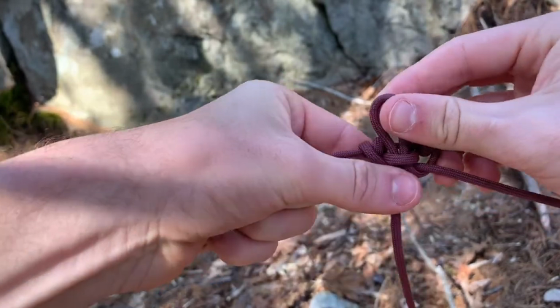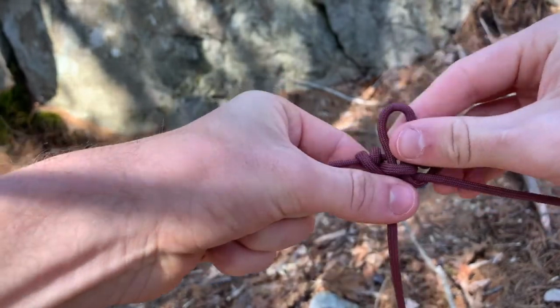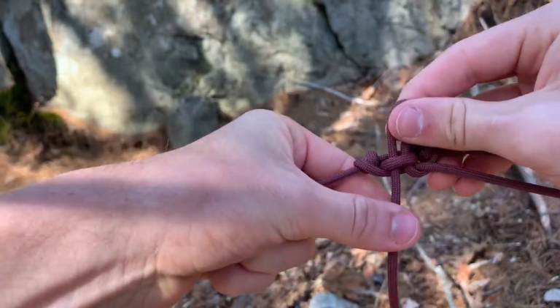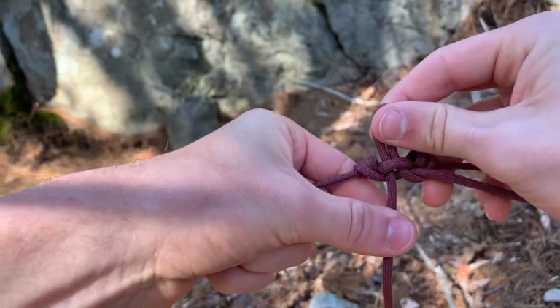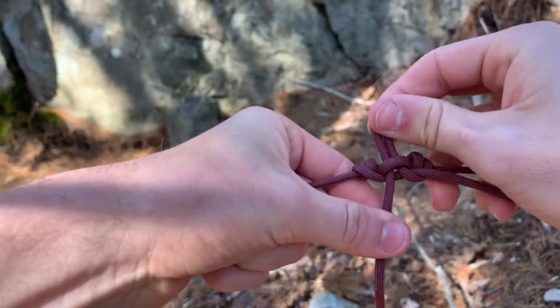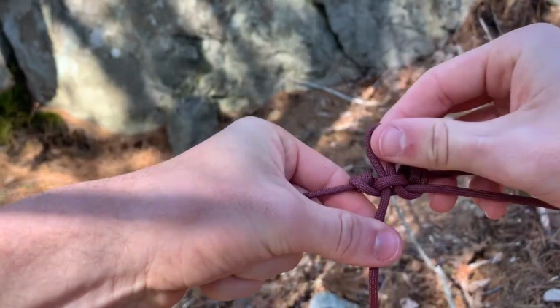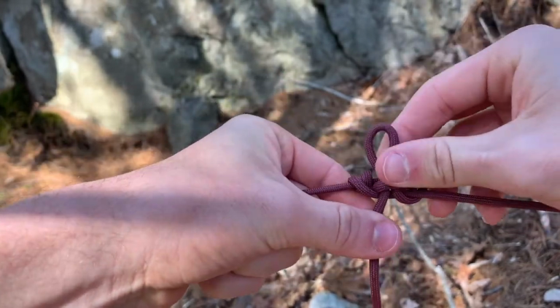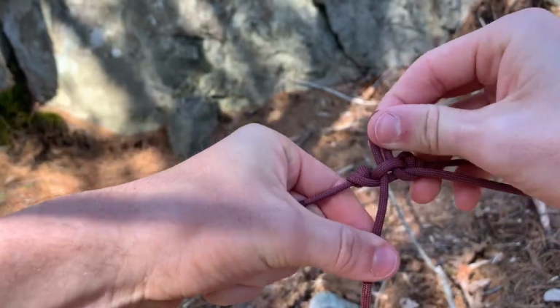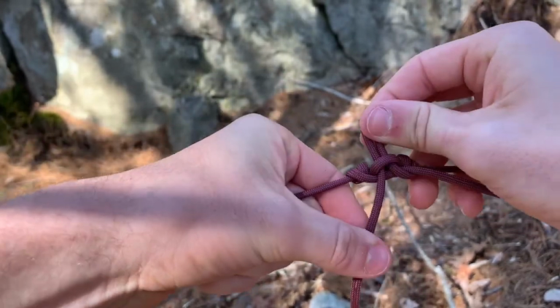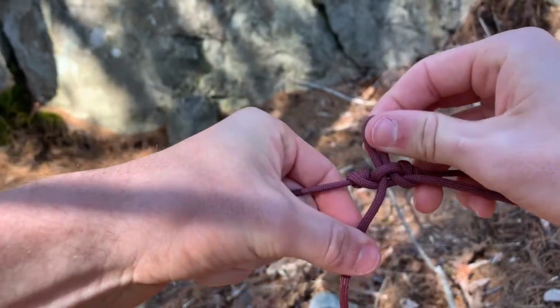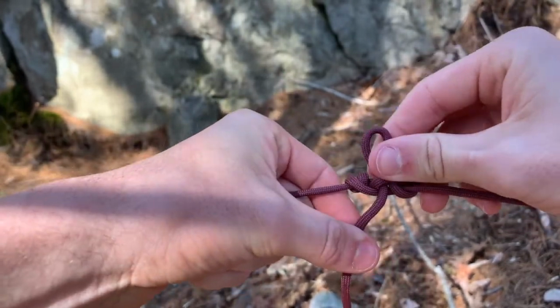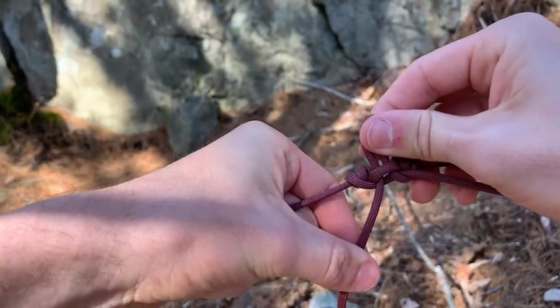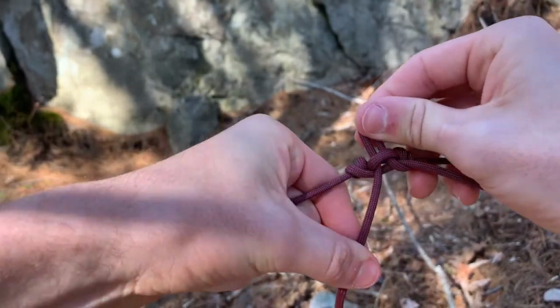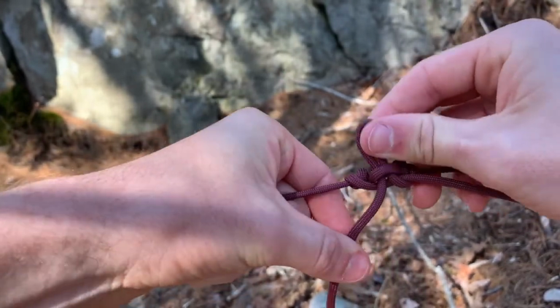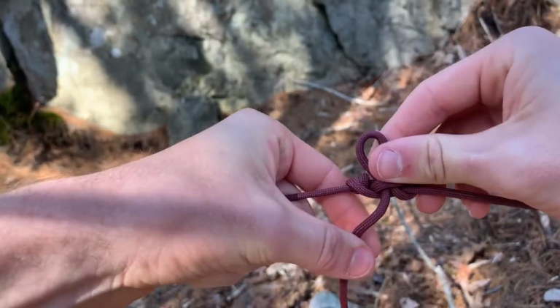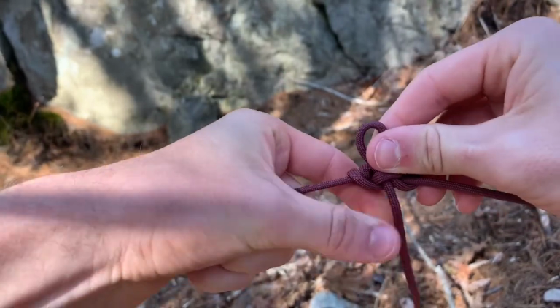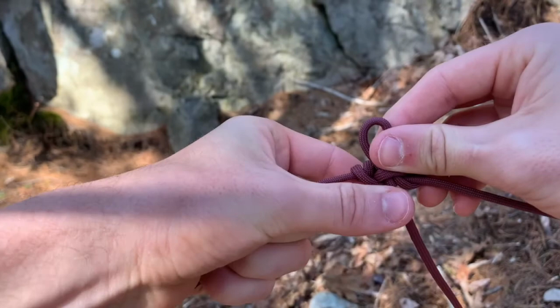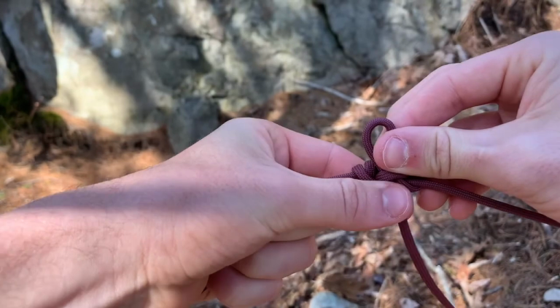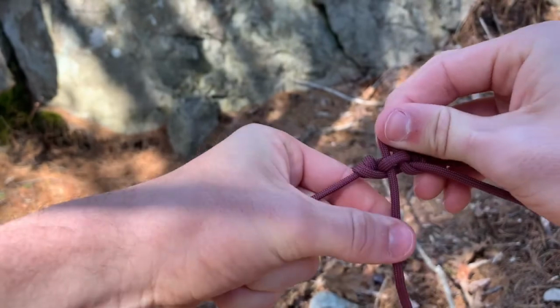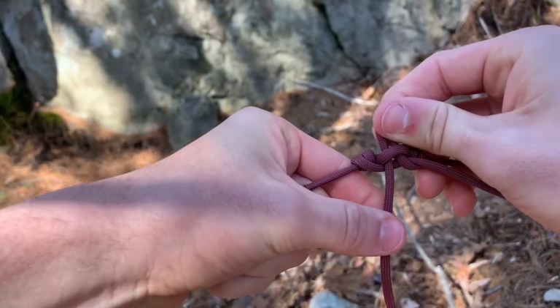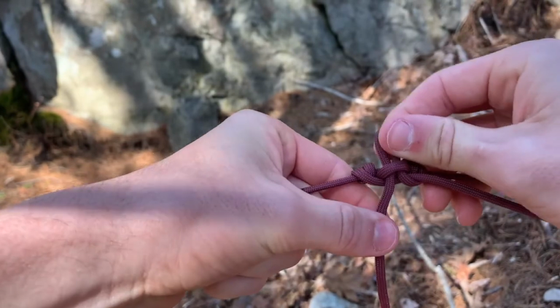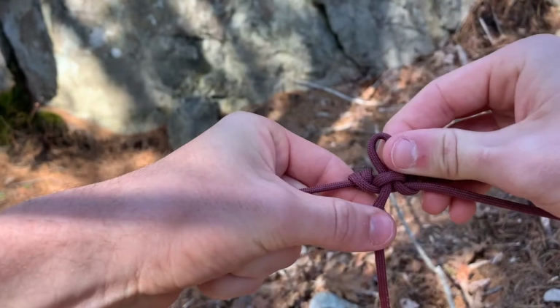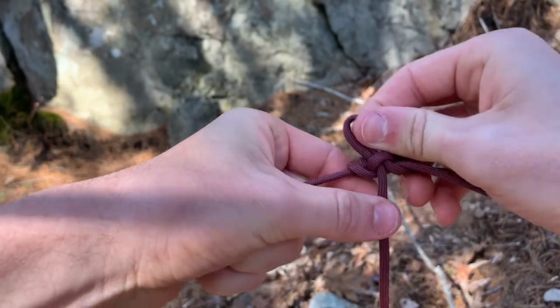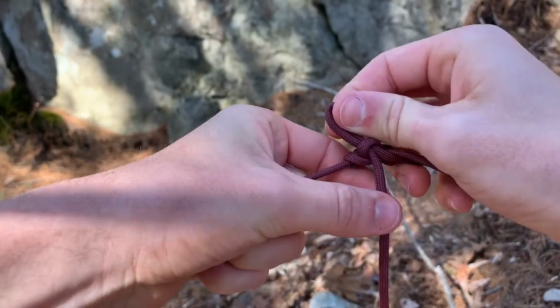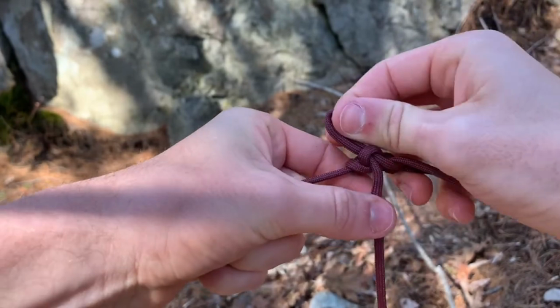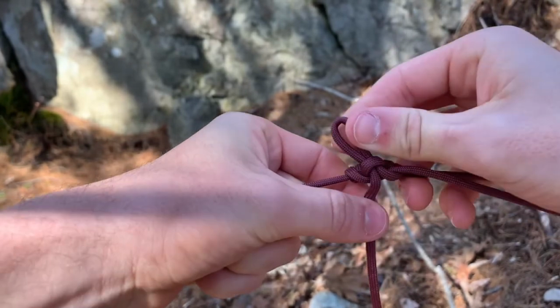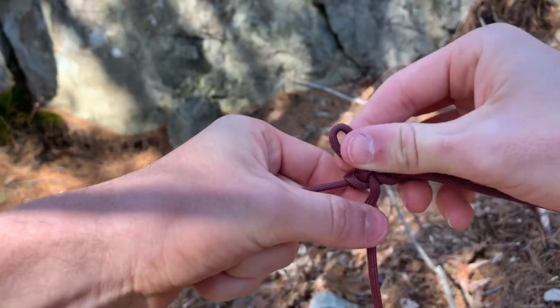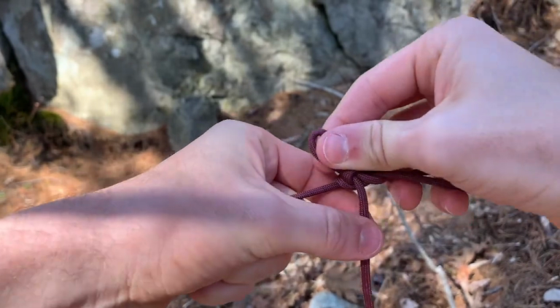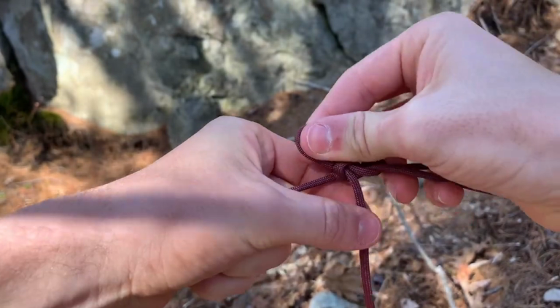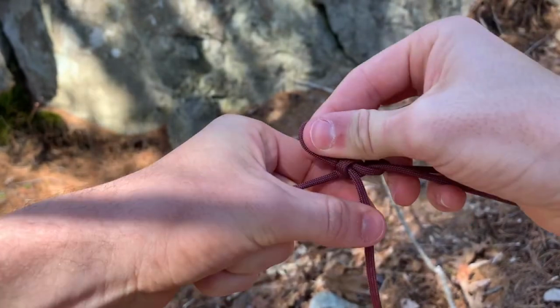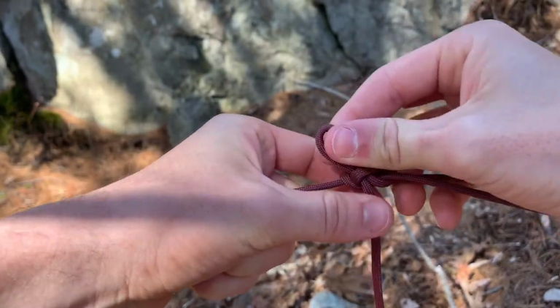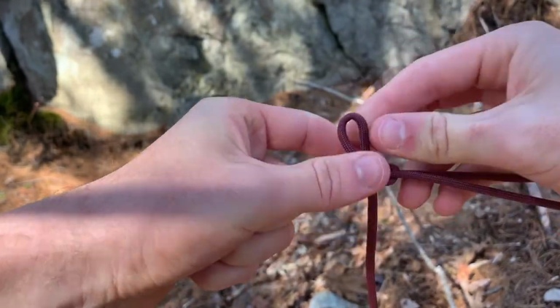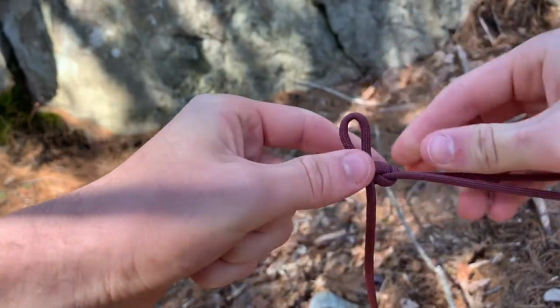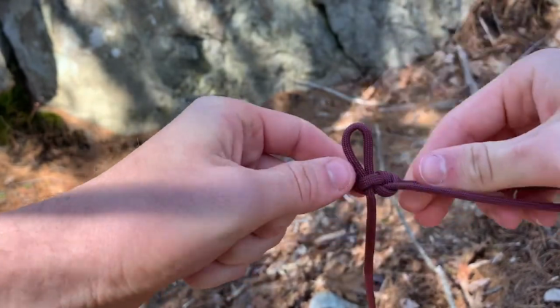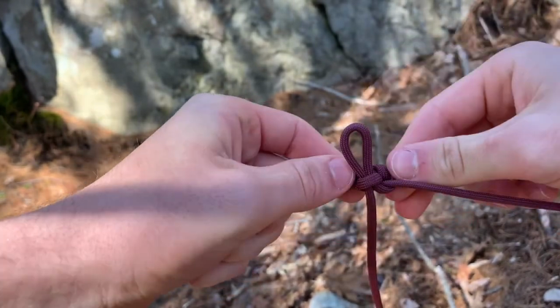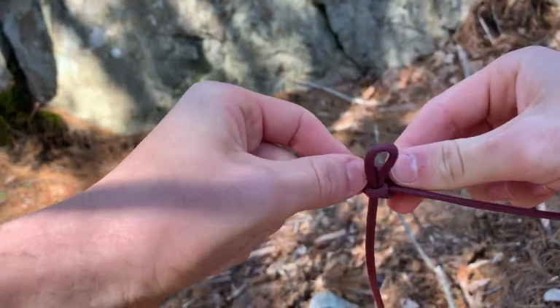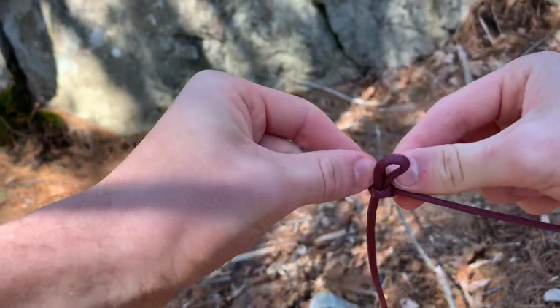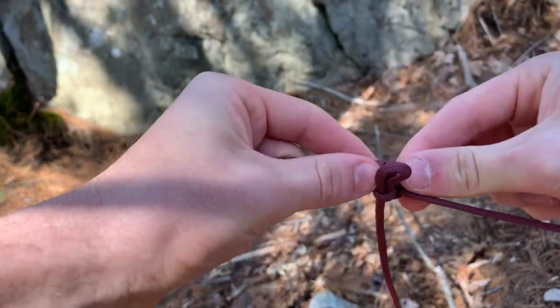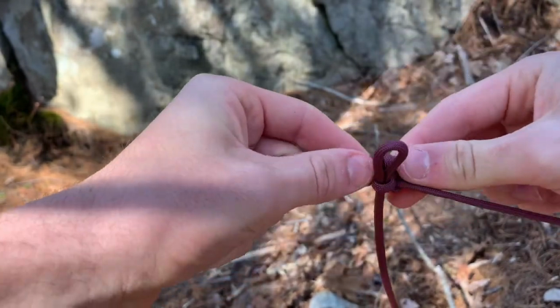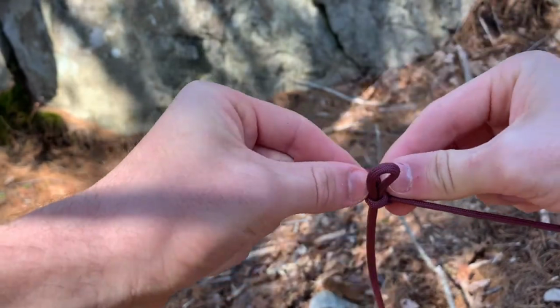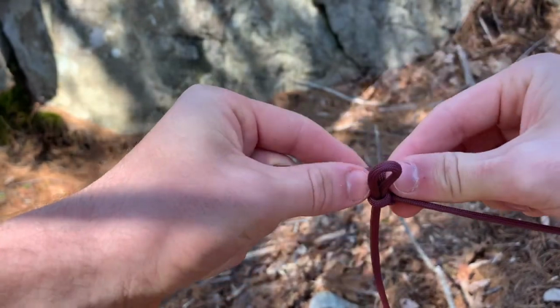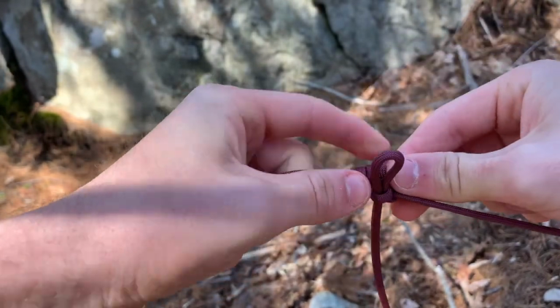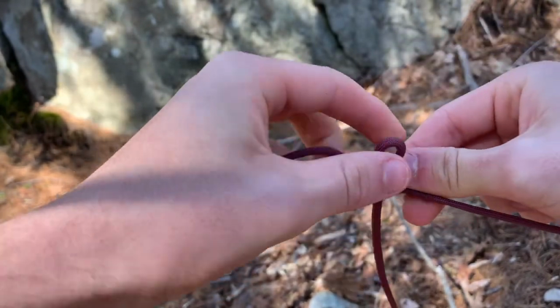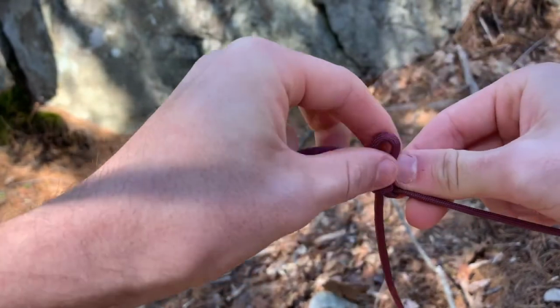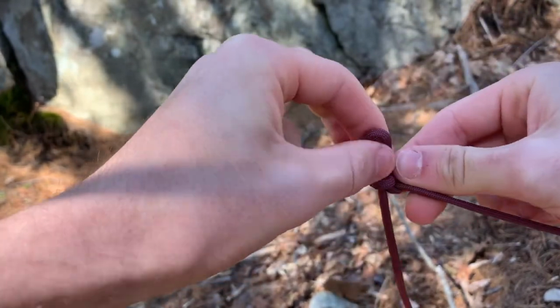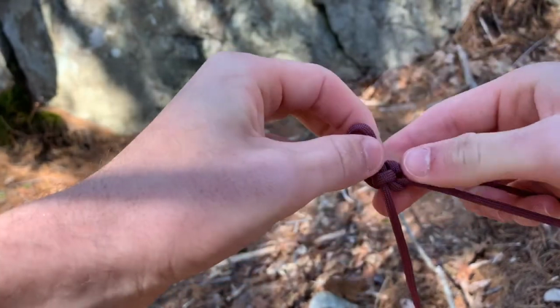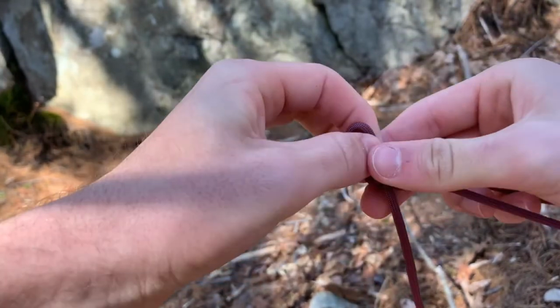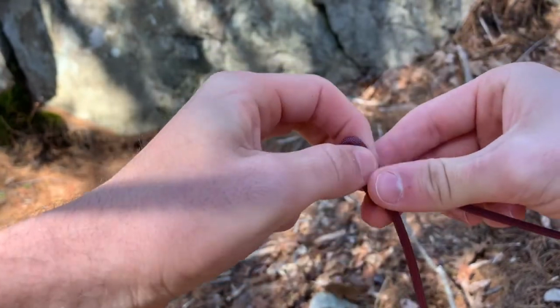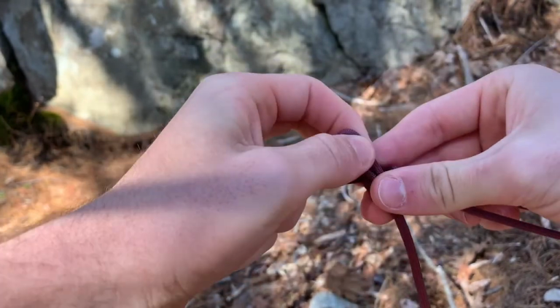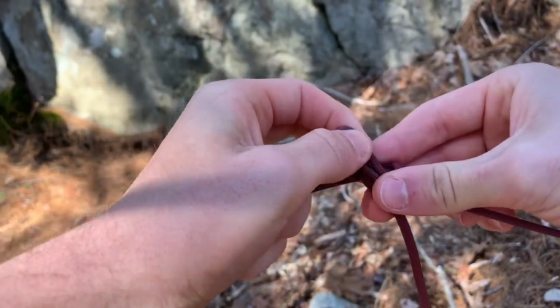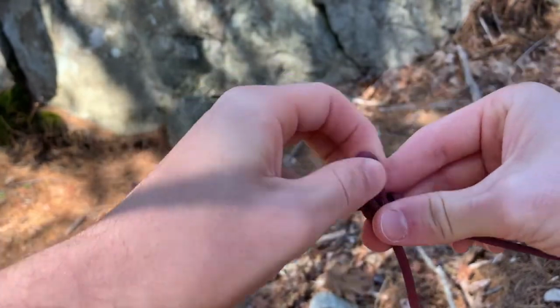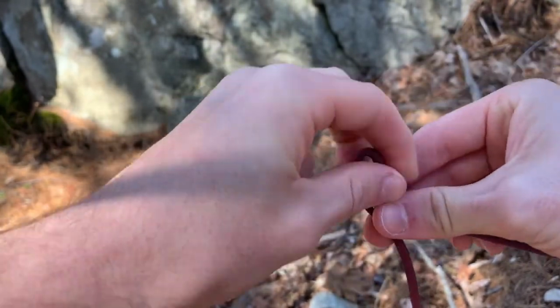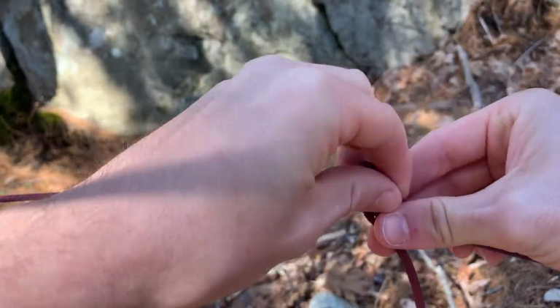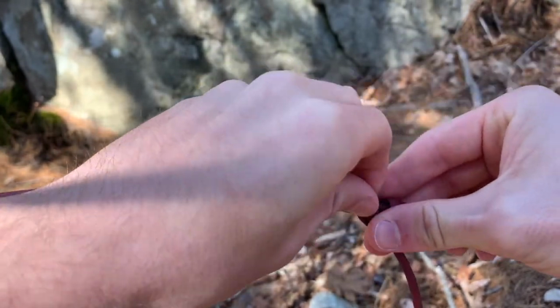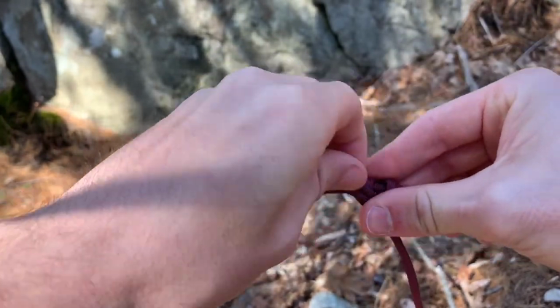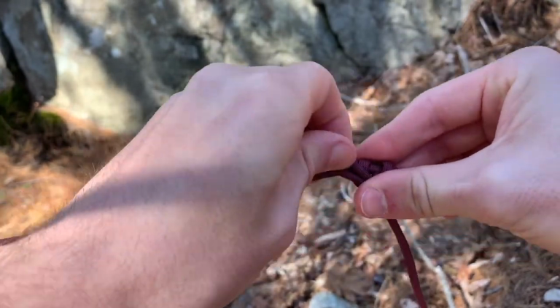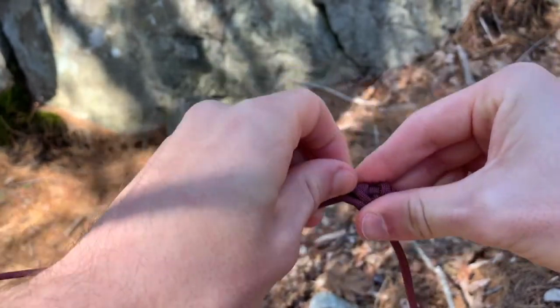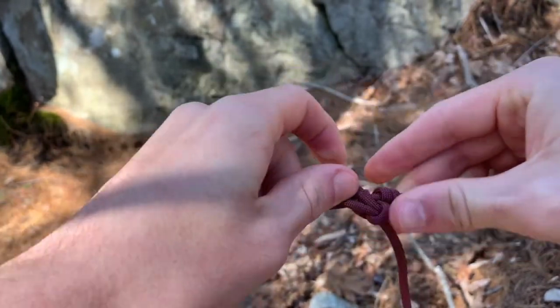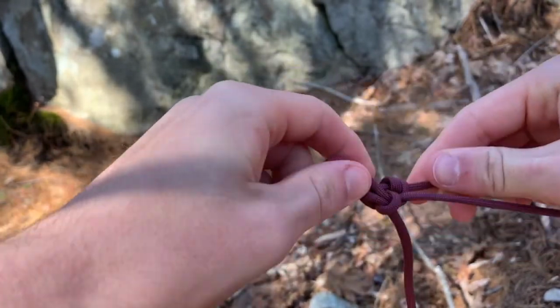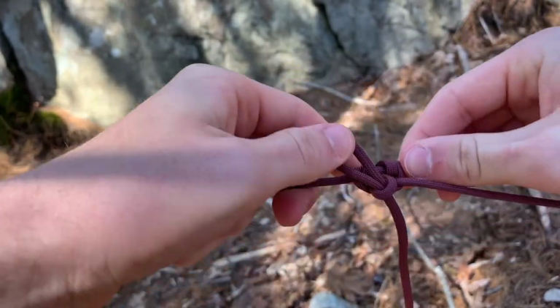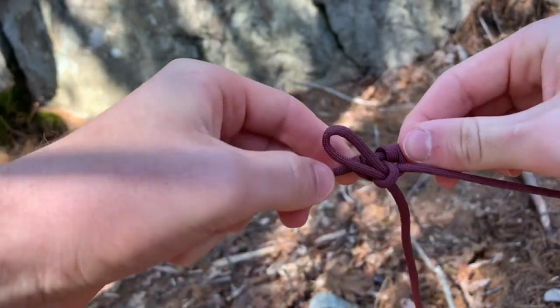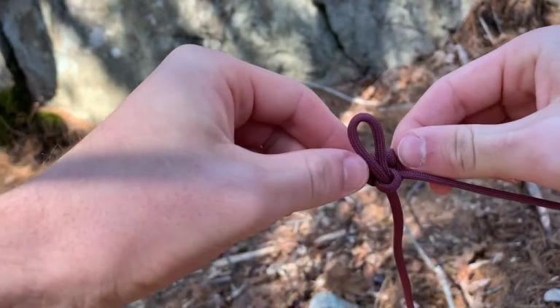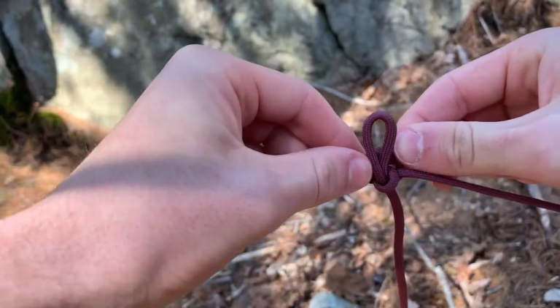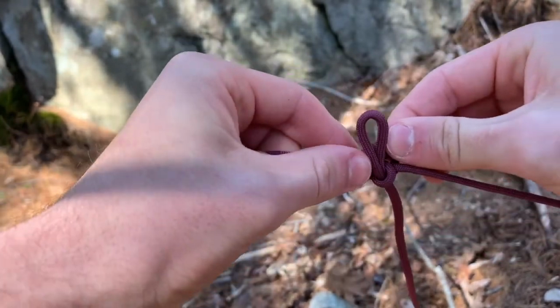The difficult part here is to try to tighten it up a little bit, so we're just going to have to pull from everywhere. Adding a little bit of tension there, squeezing it together, pulling again.